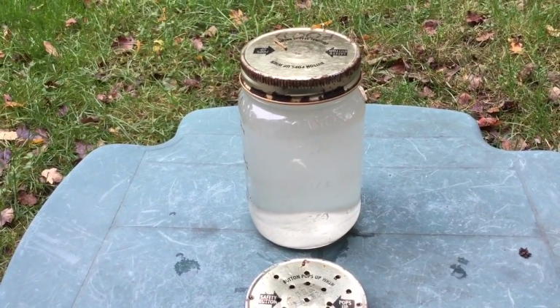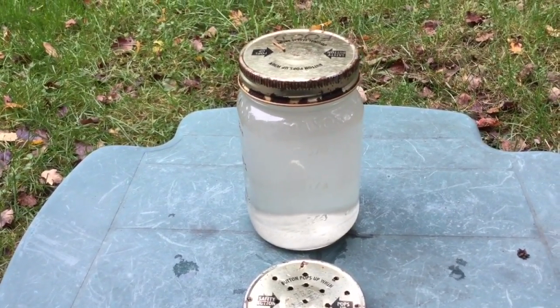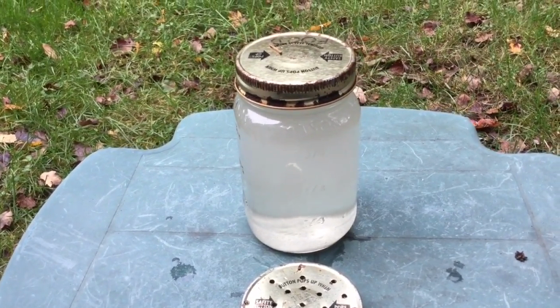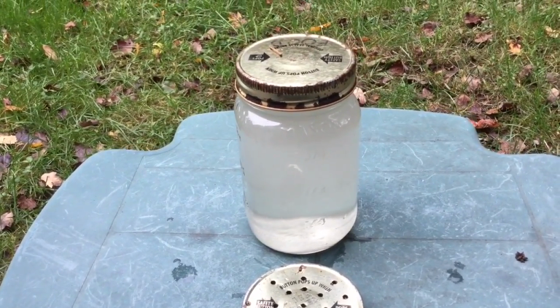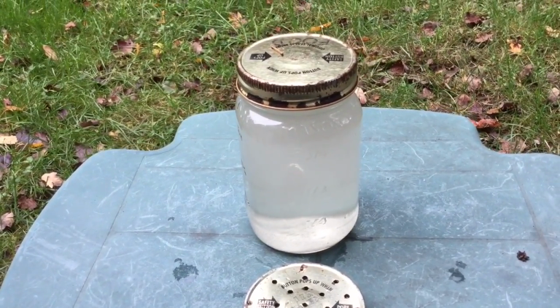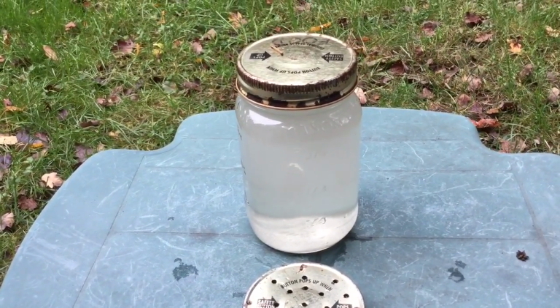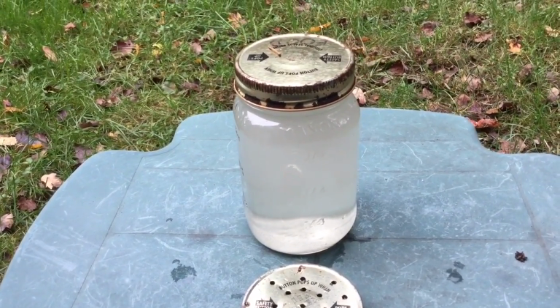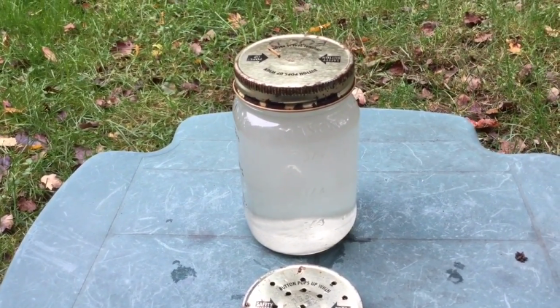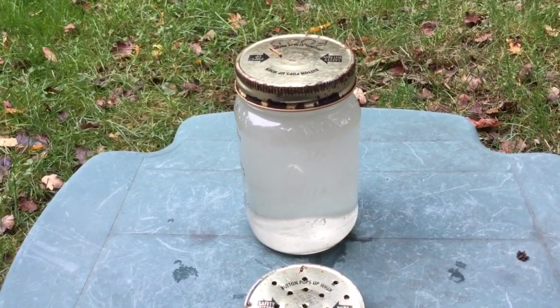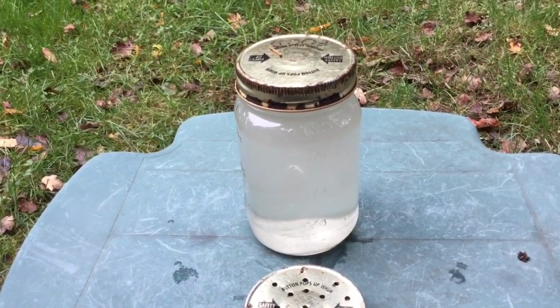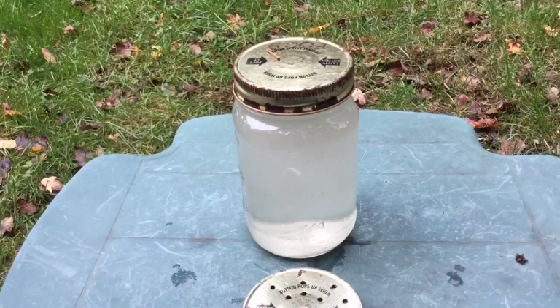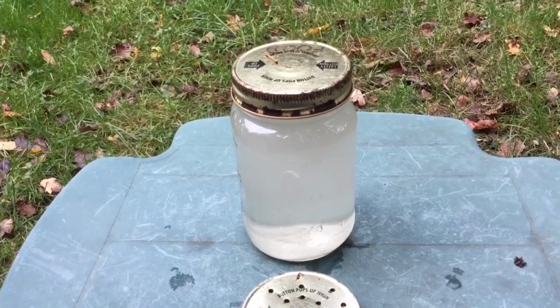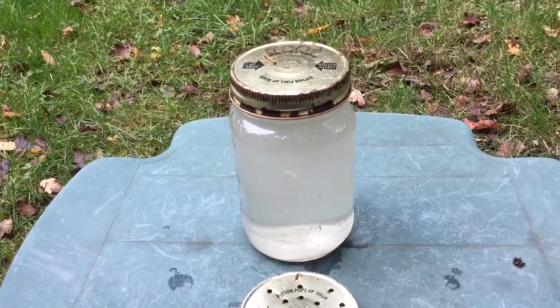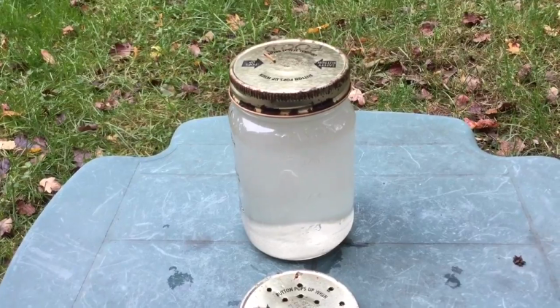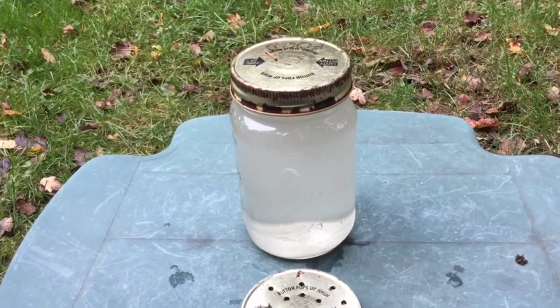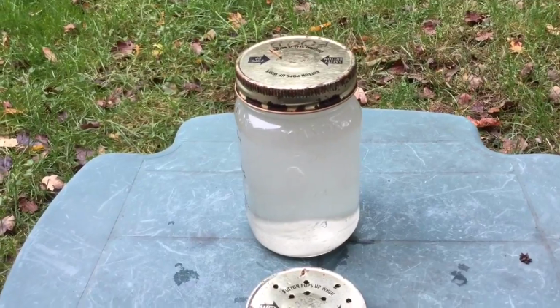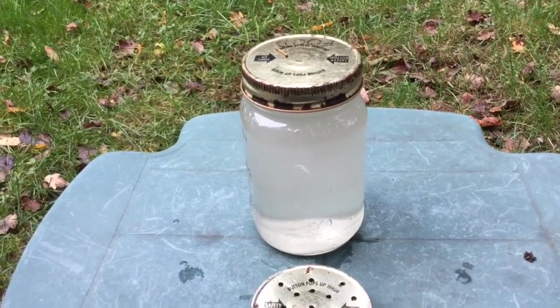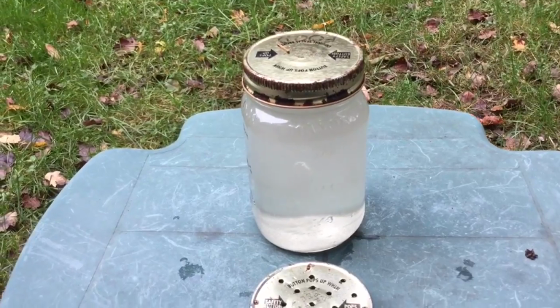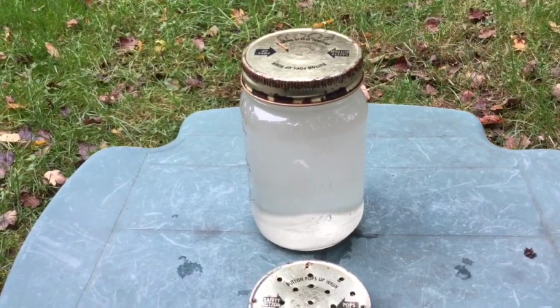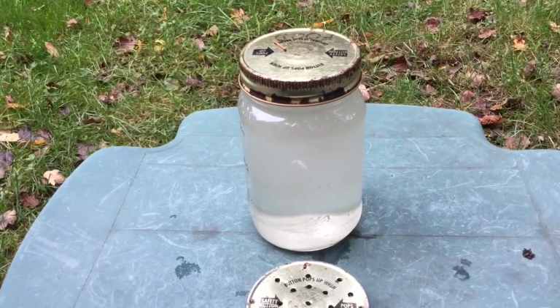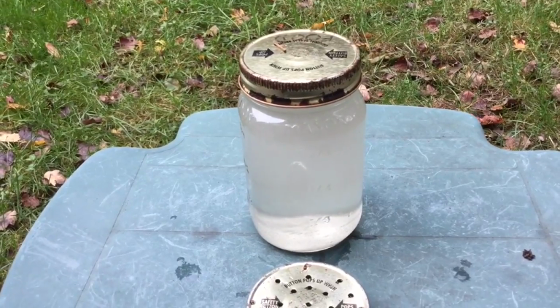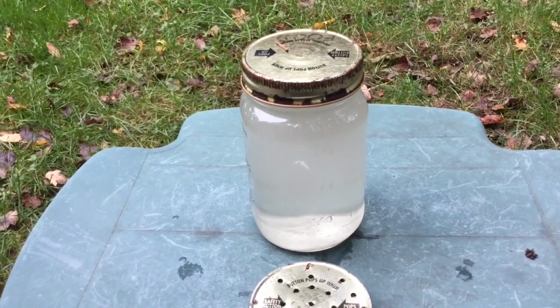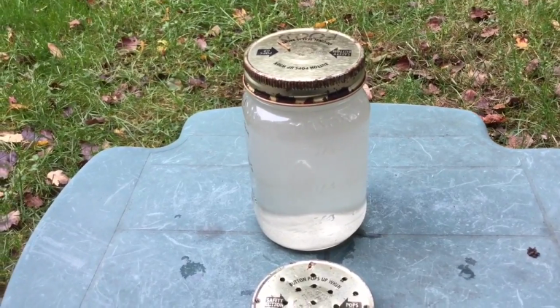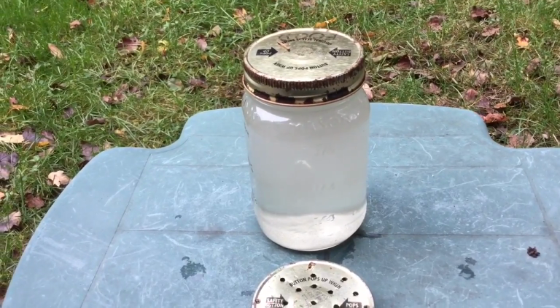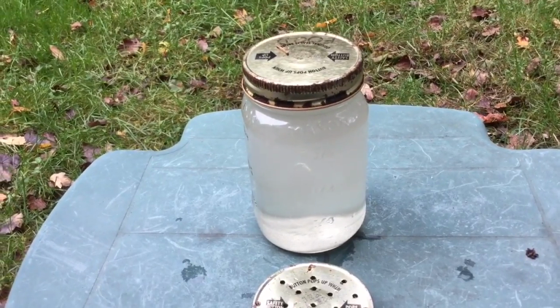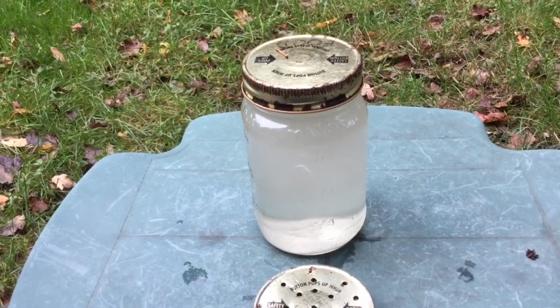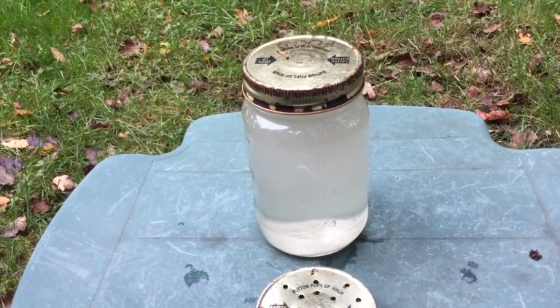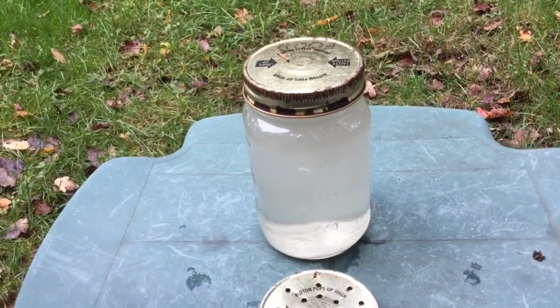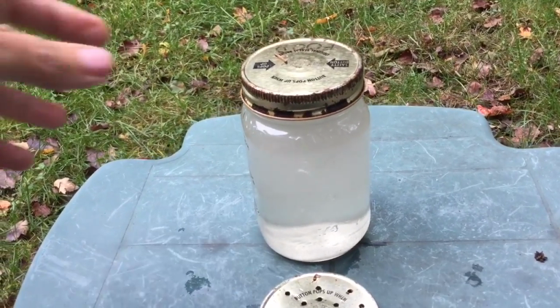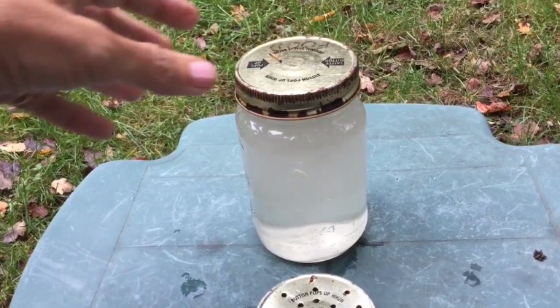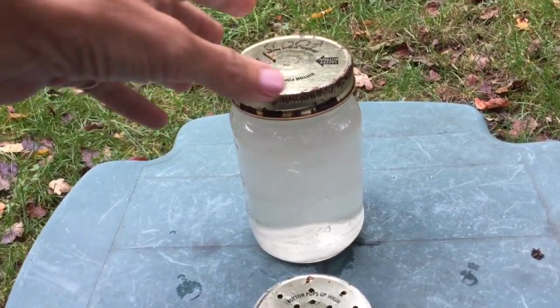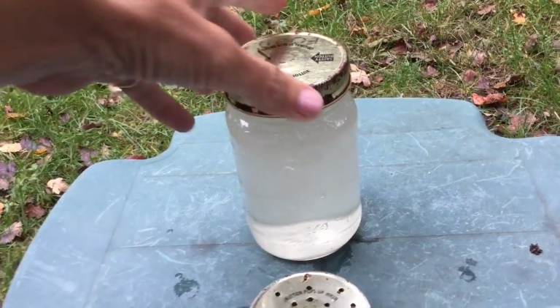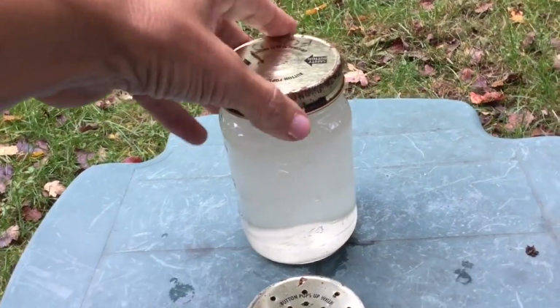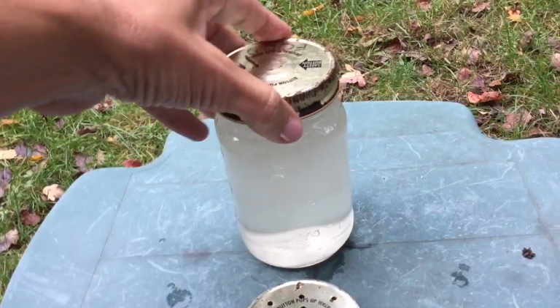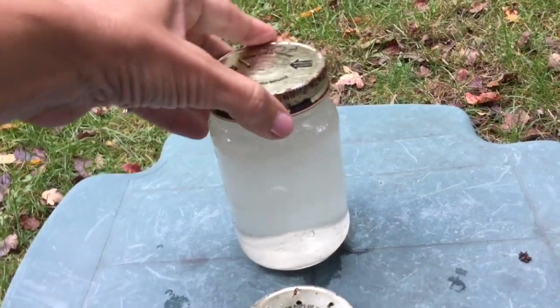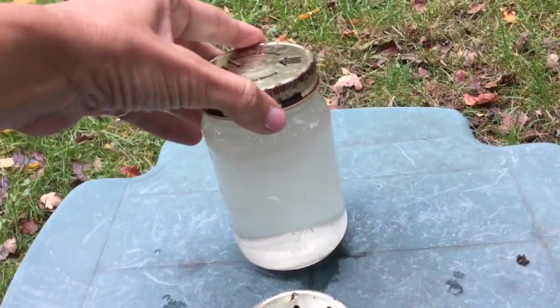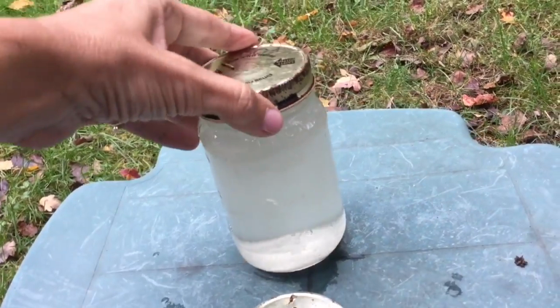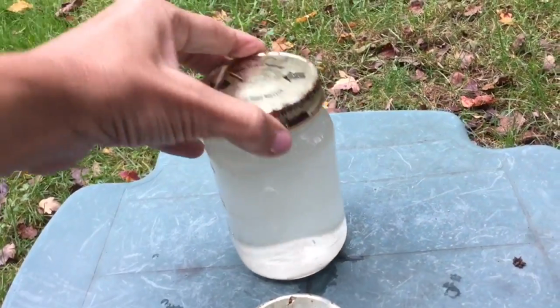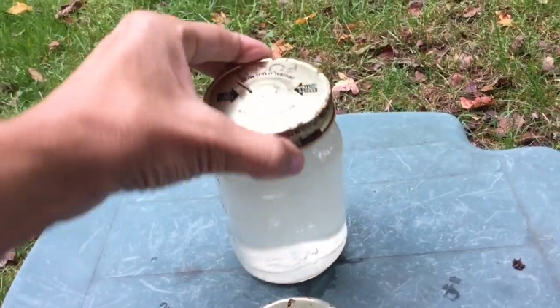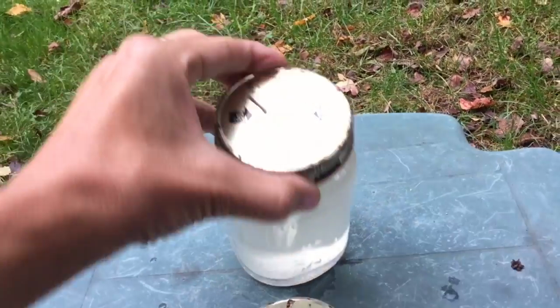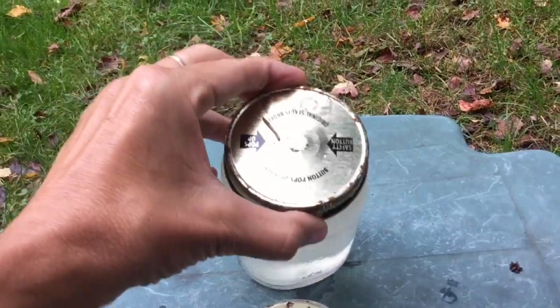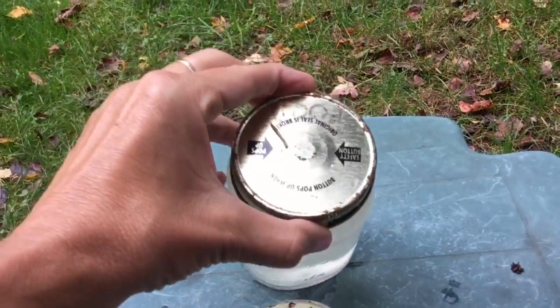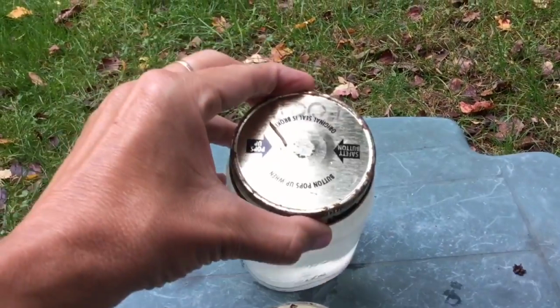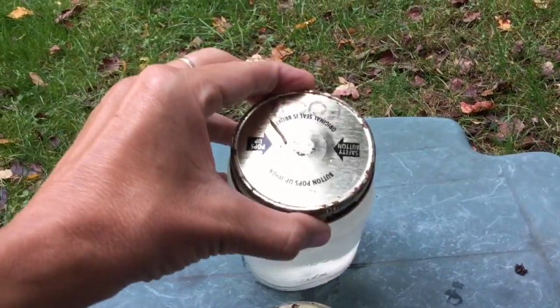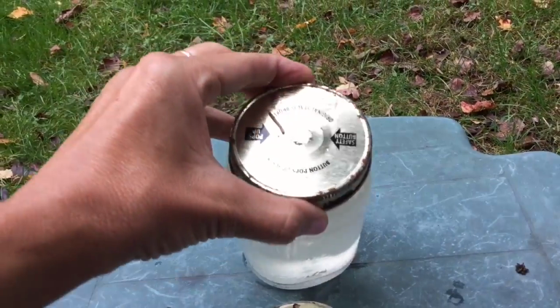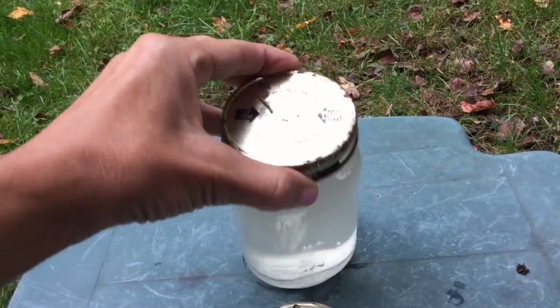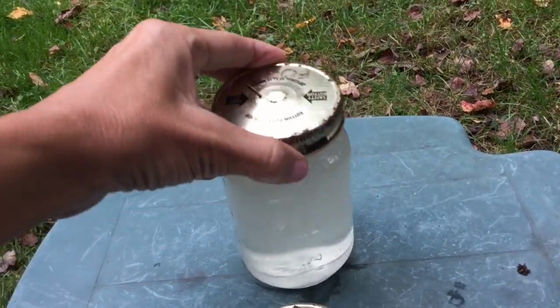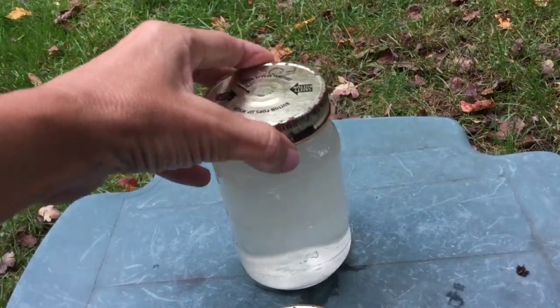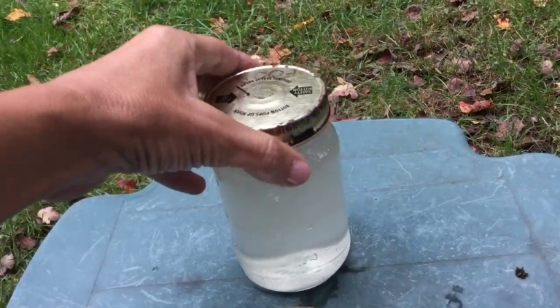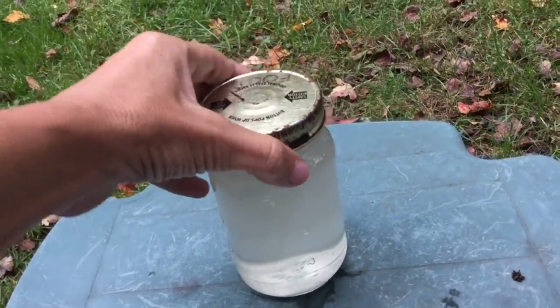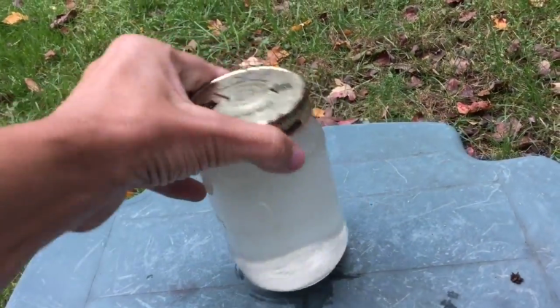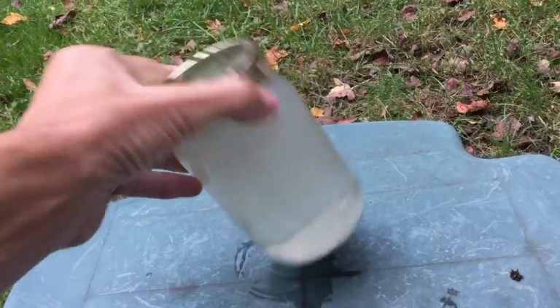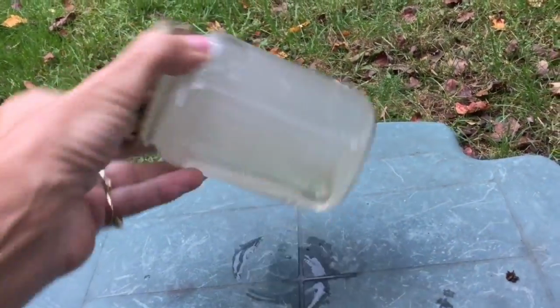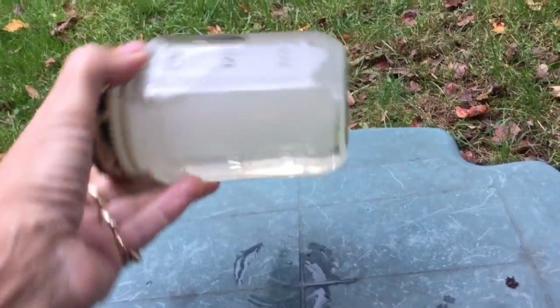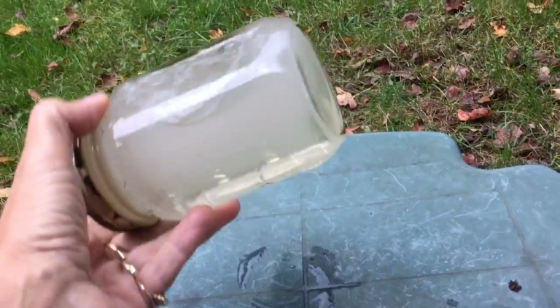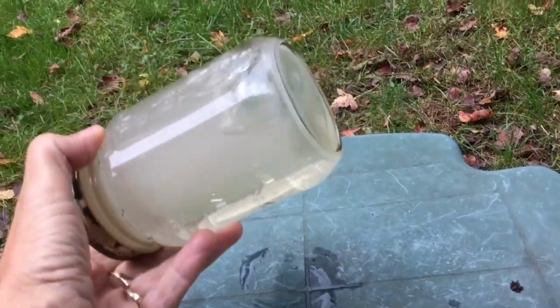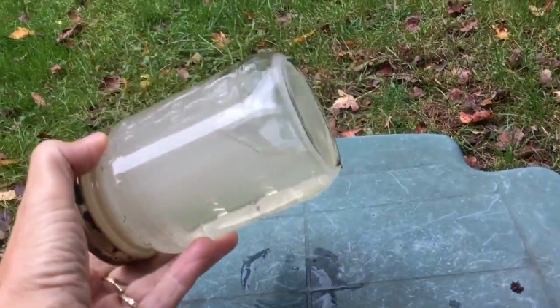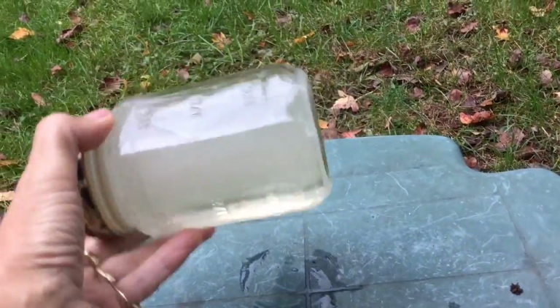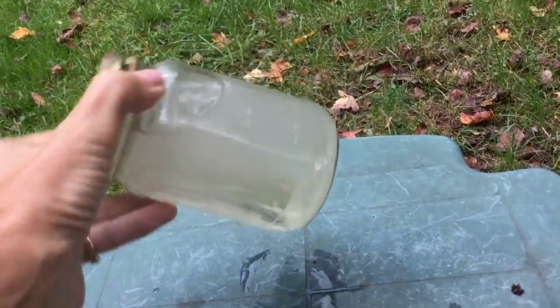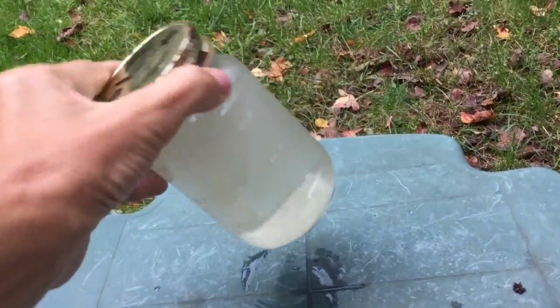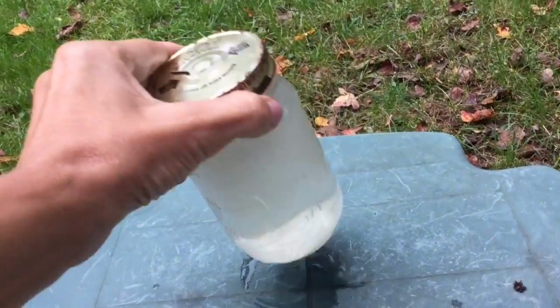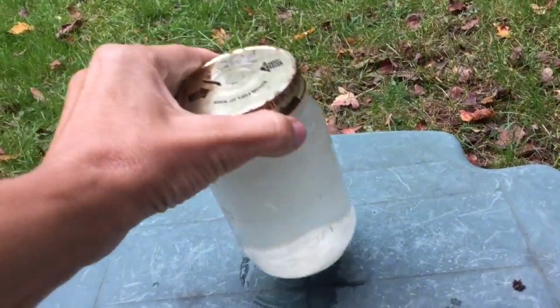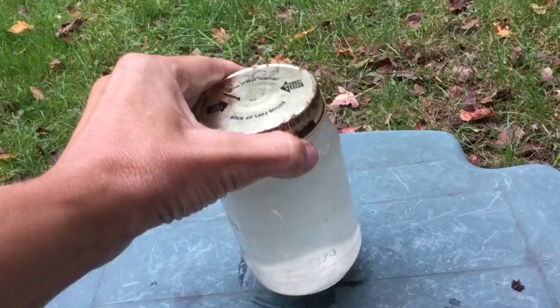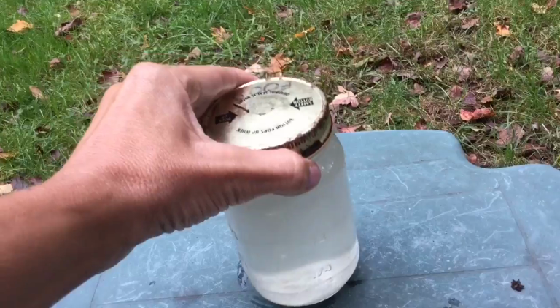So you fill it up halfway with sugar, add hot water with a solid cover, and give it a good shake.